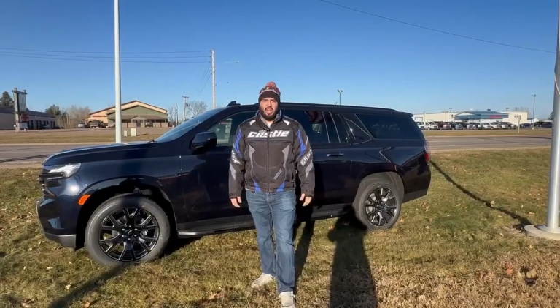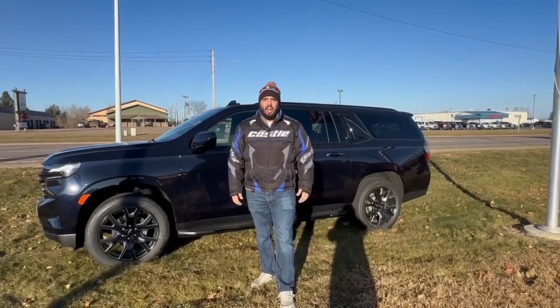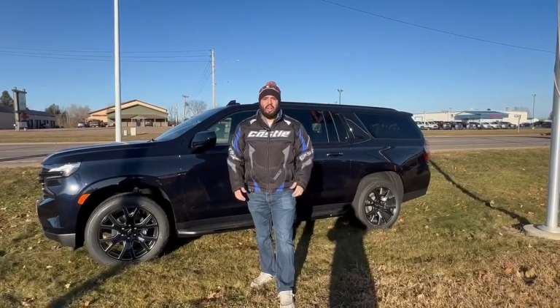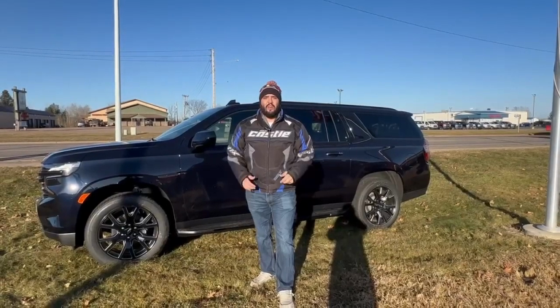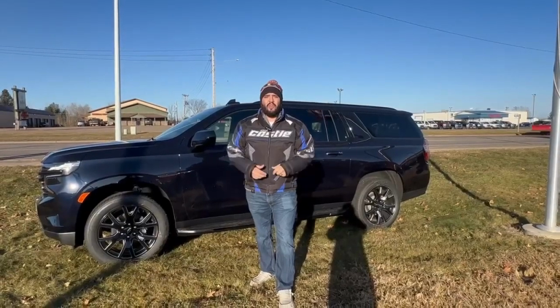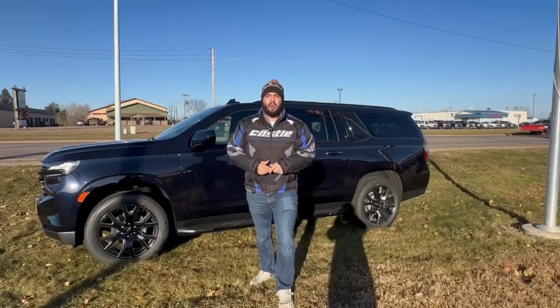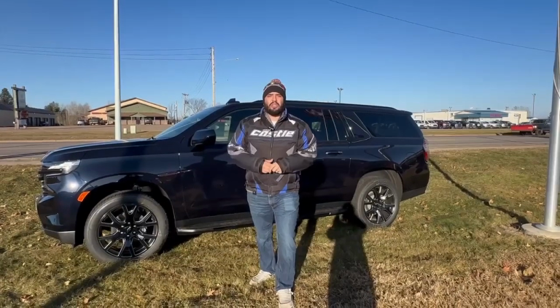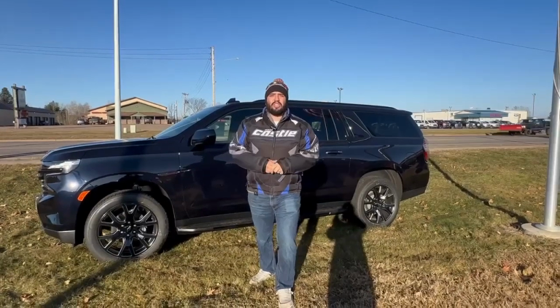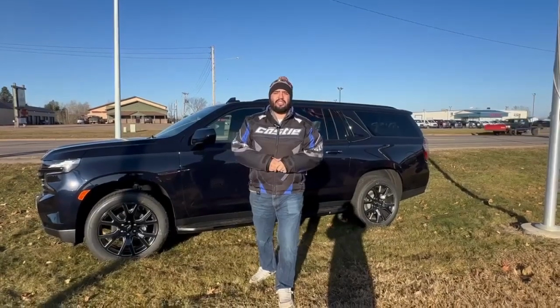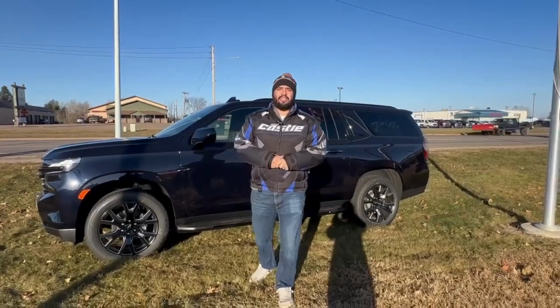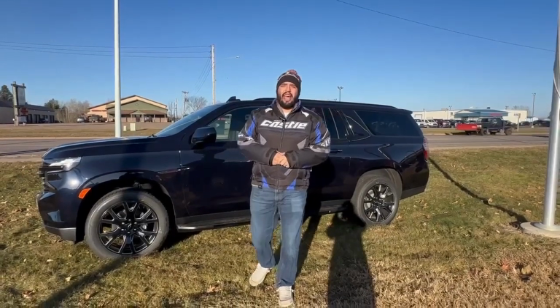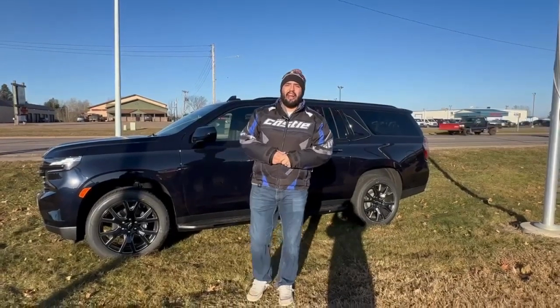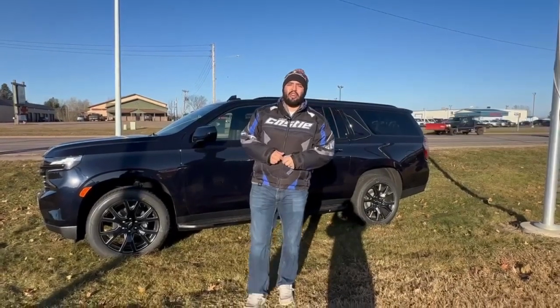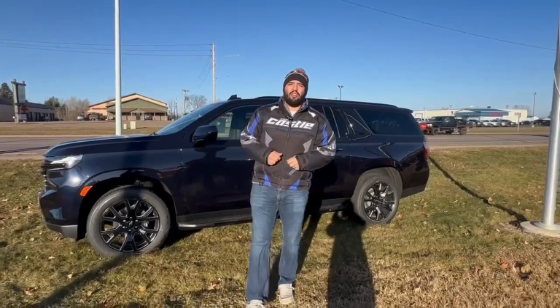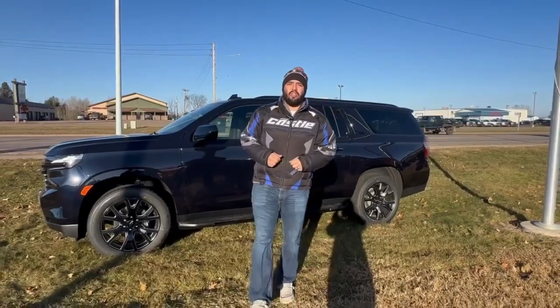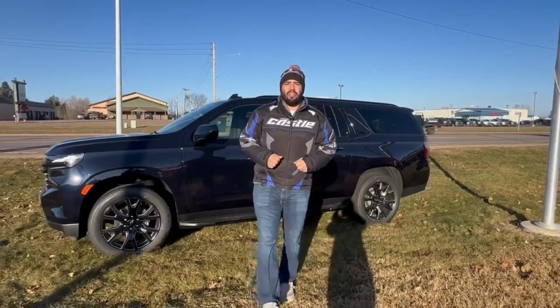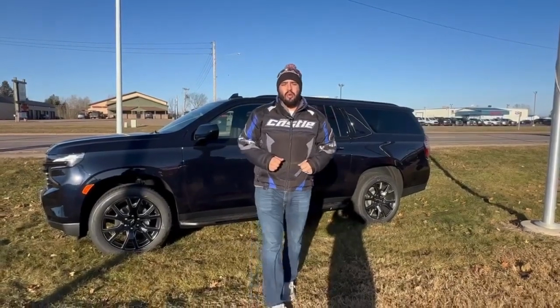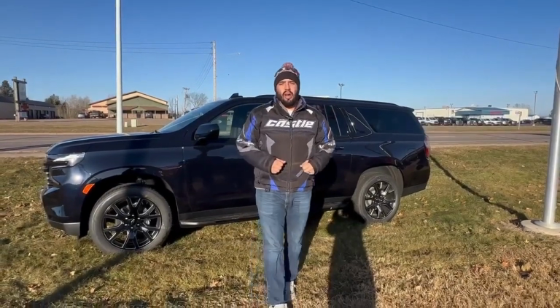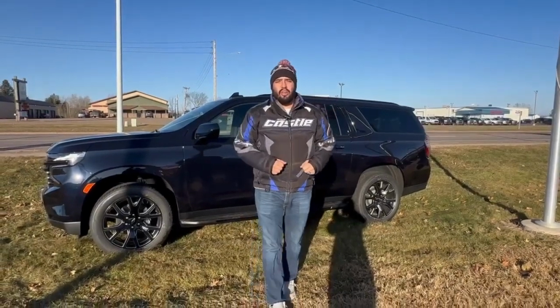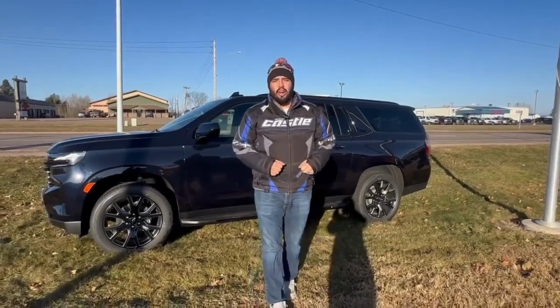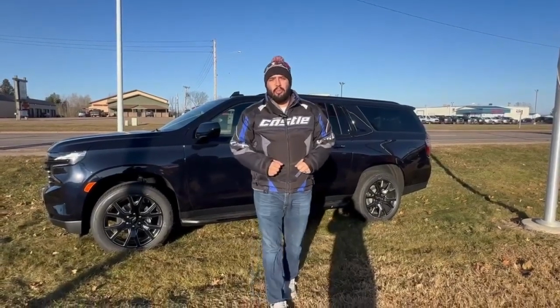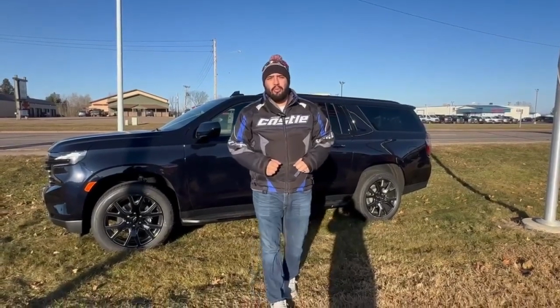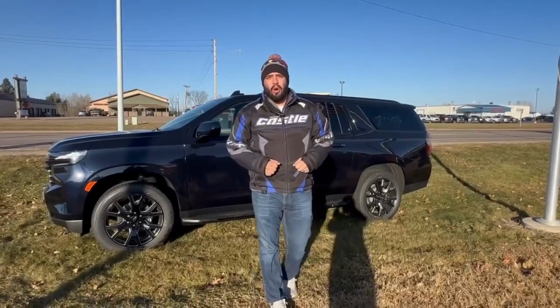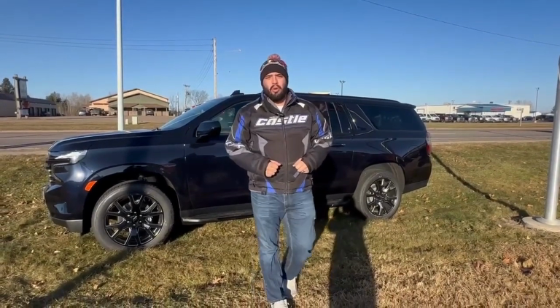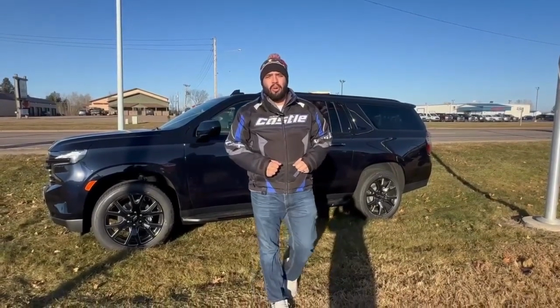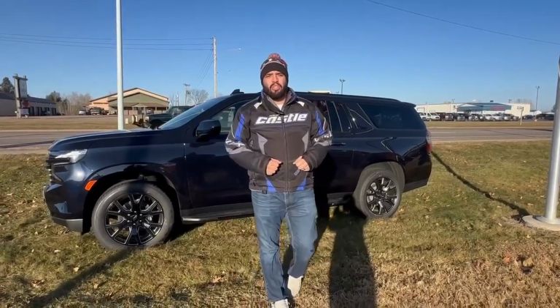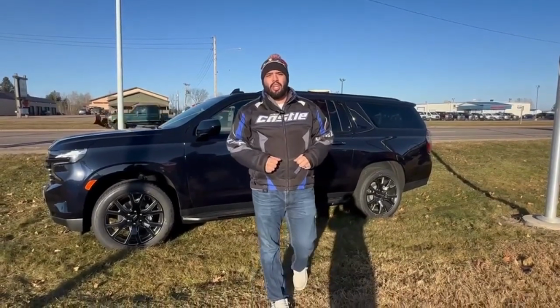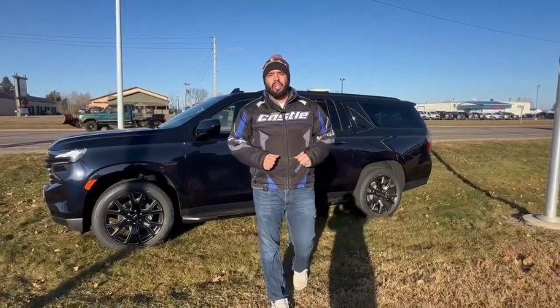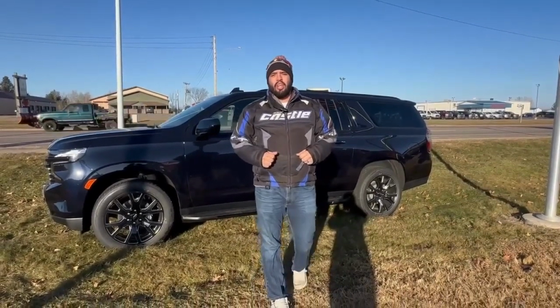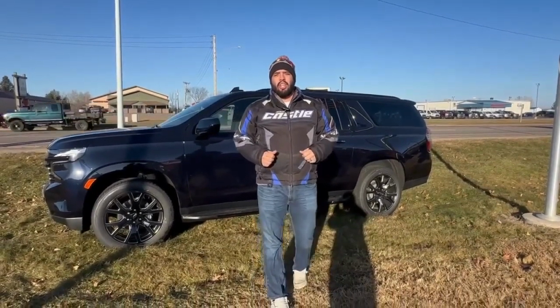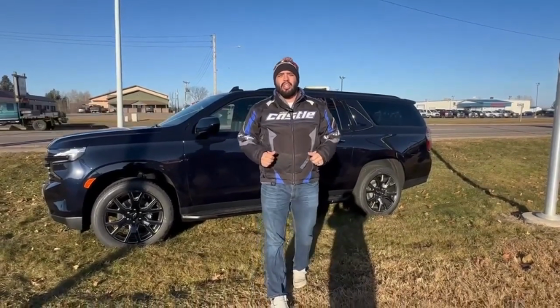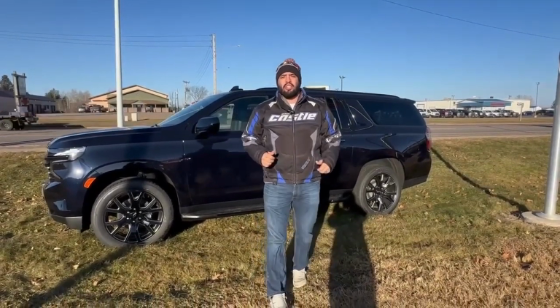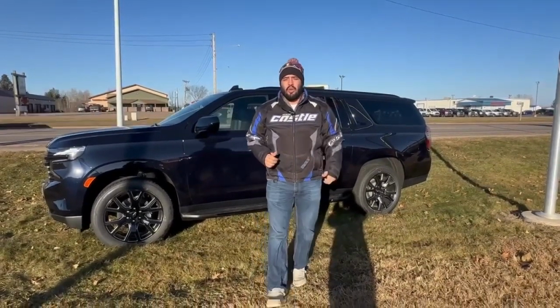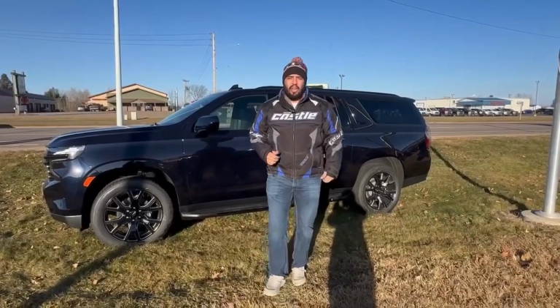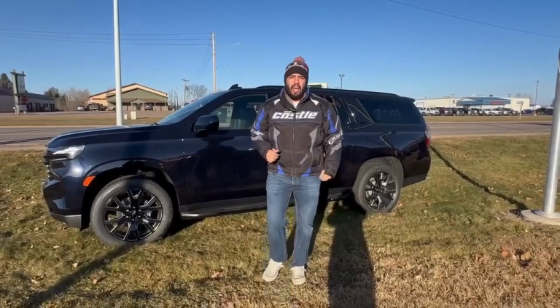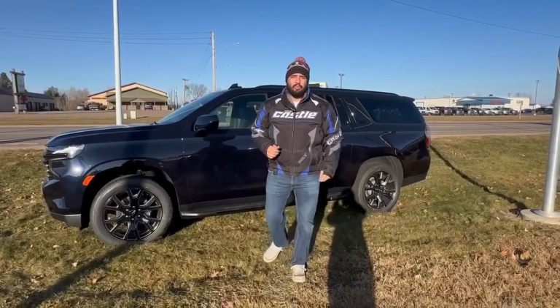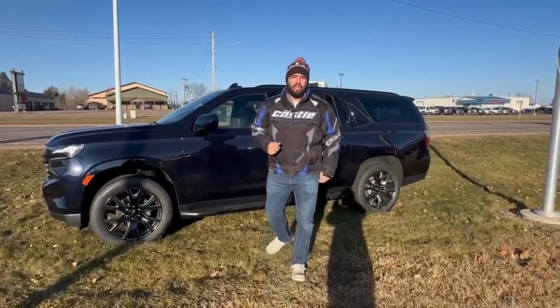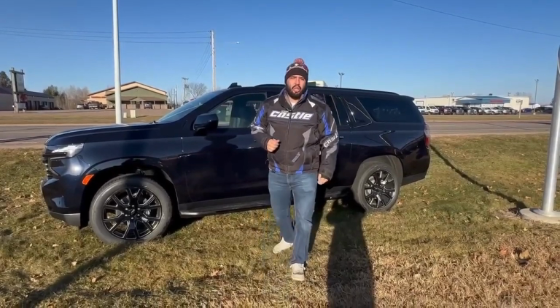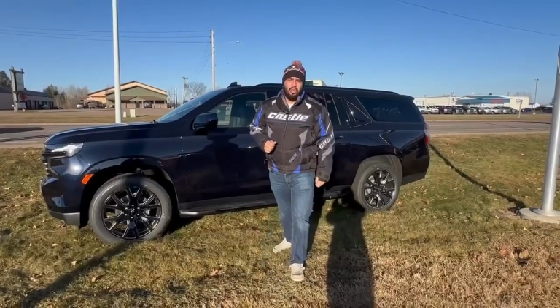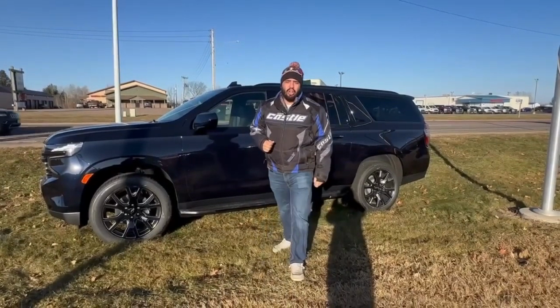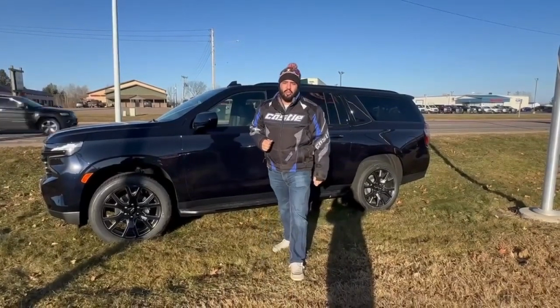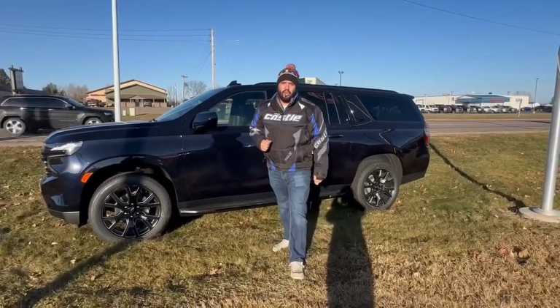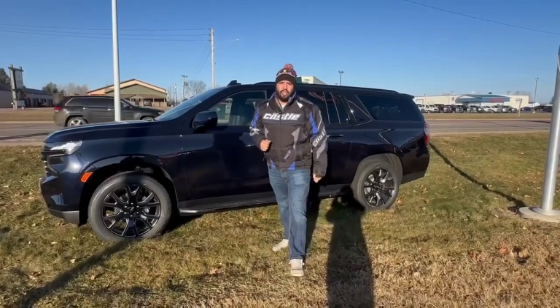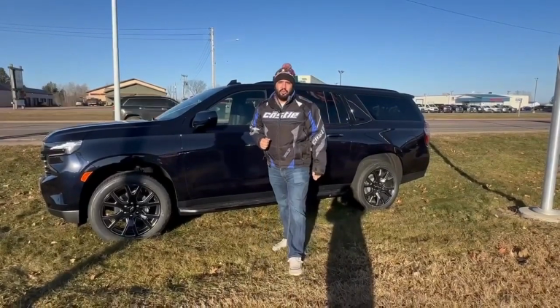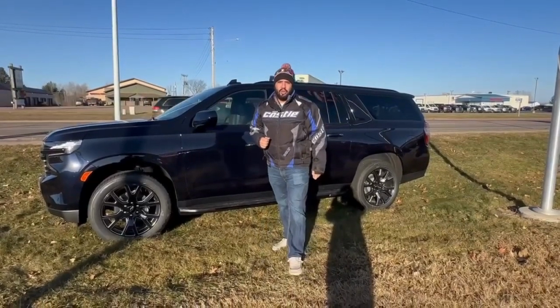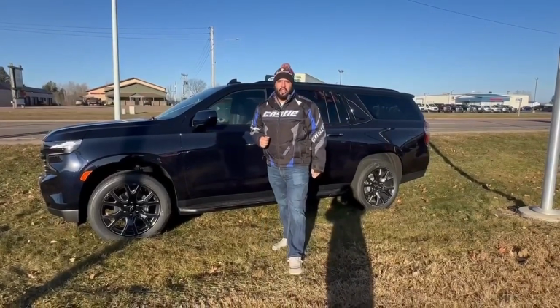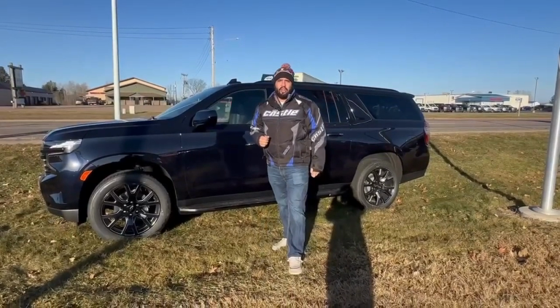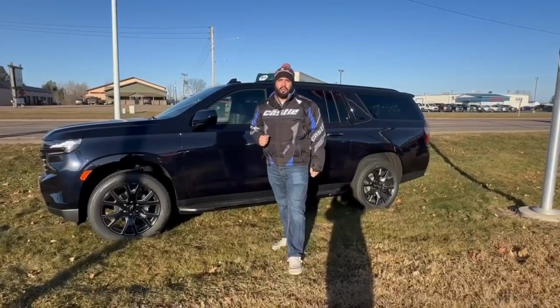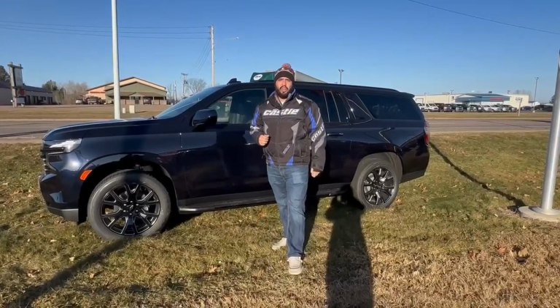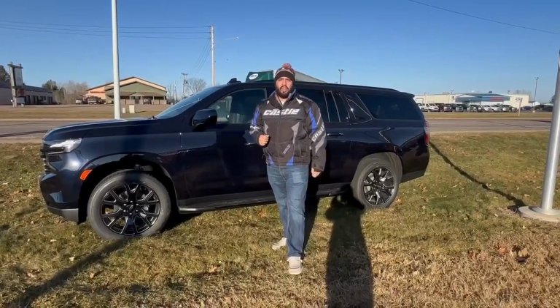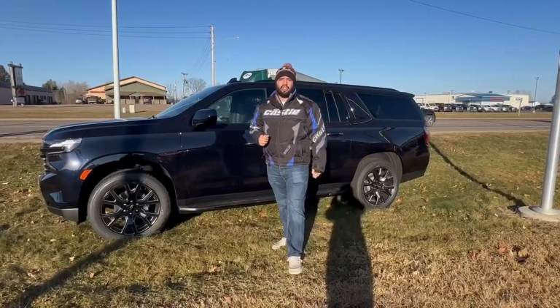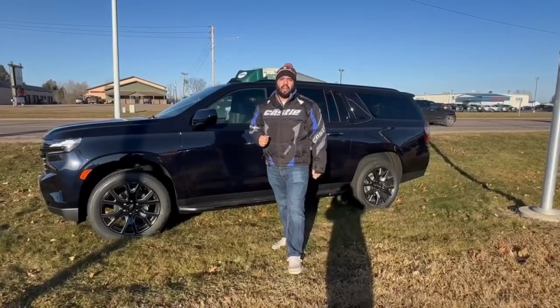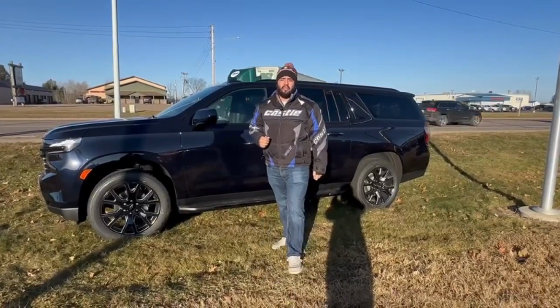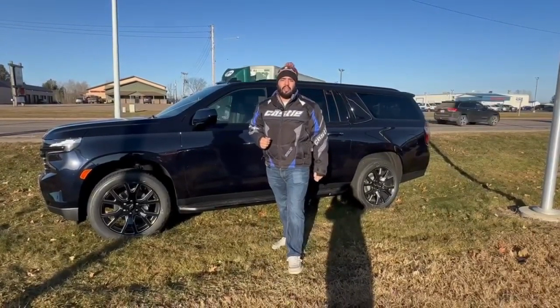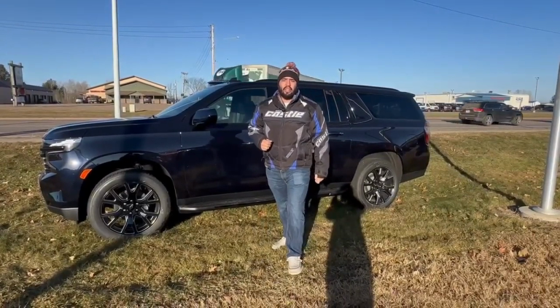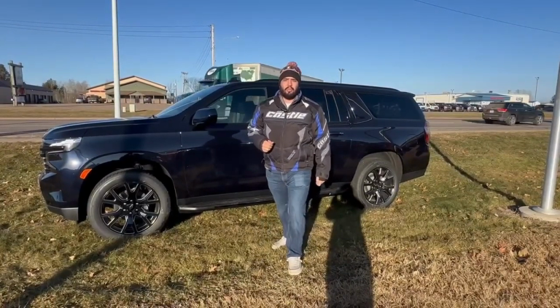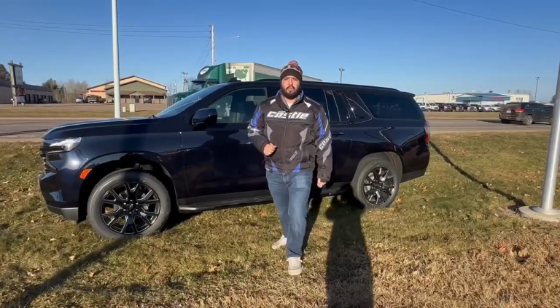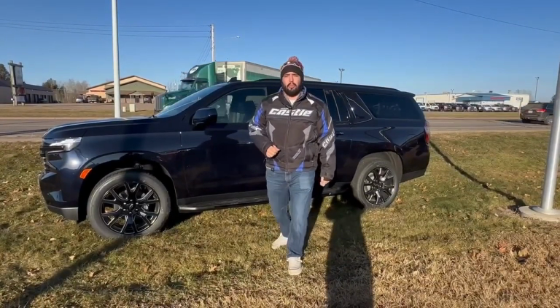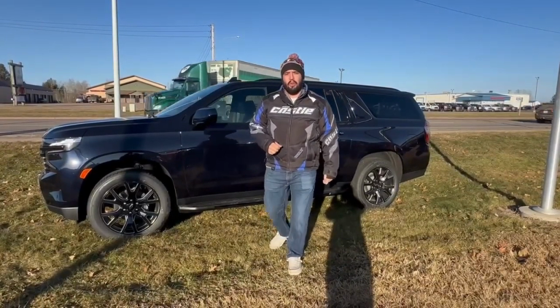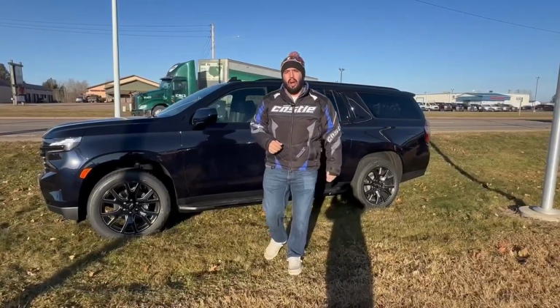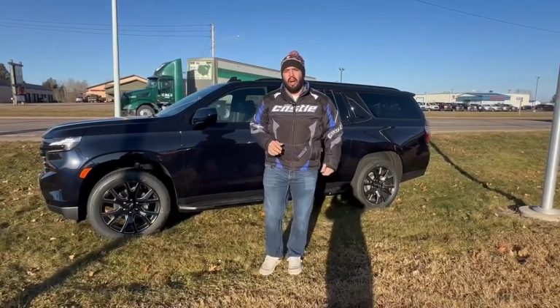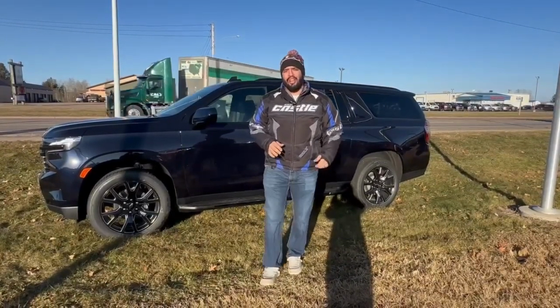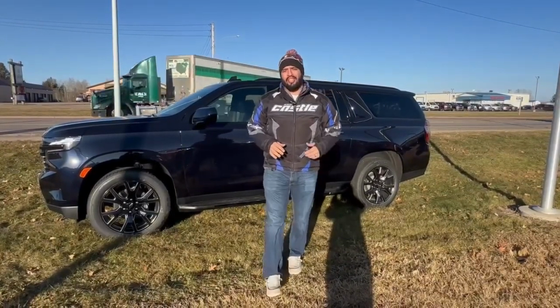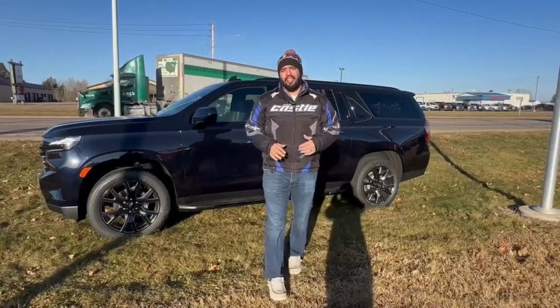Hello folks, this is Talon over at Swangraber Motors. This week I'm showing you our 2023 Chevrolet Suburban RST.